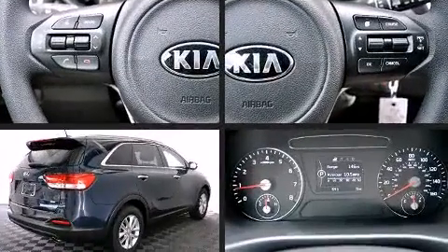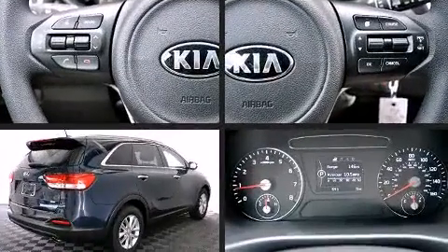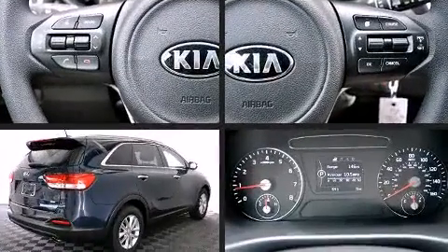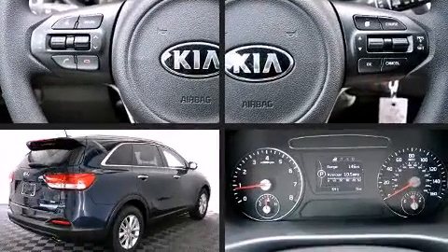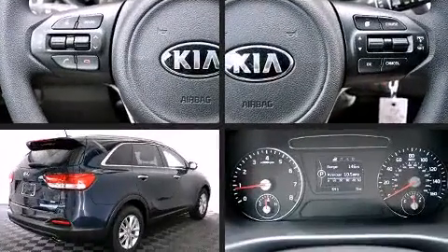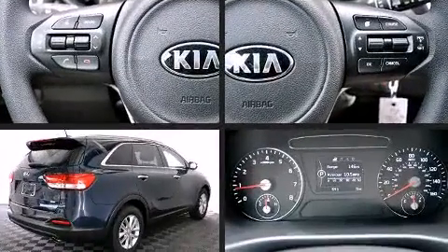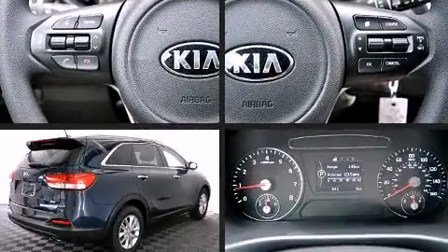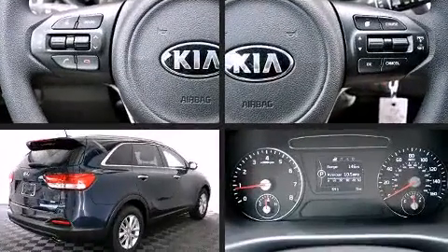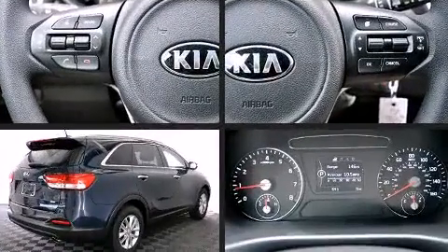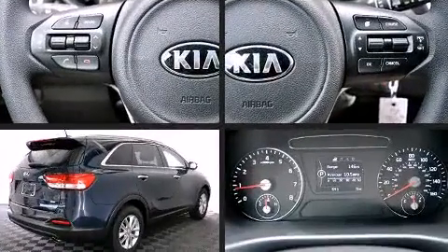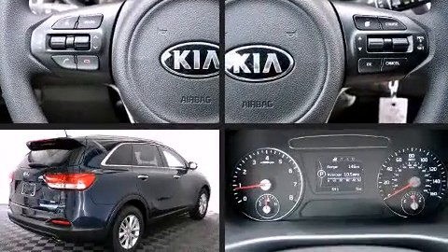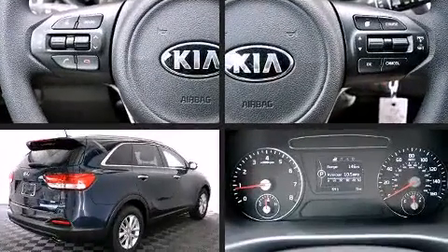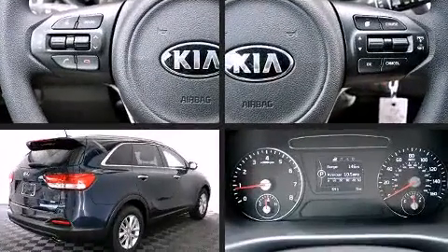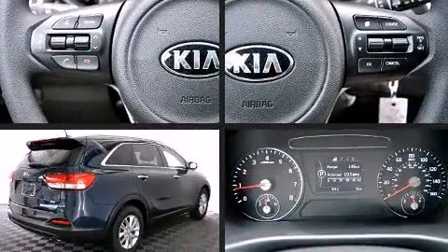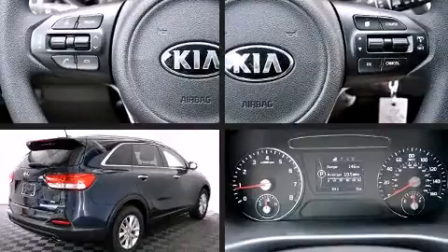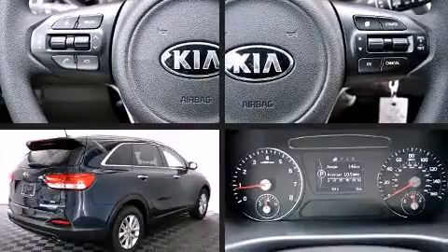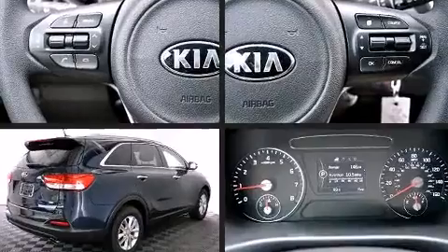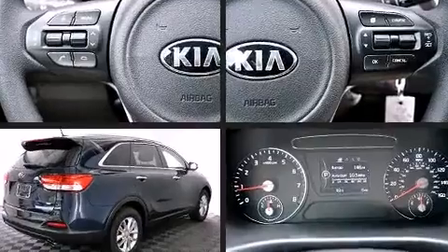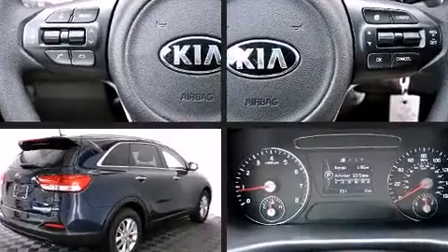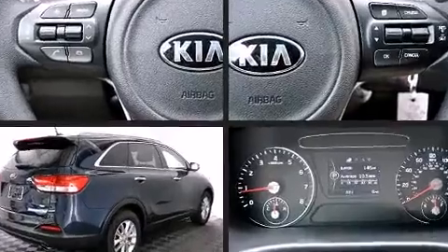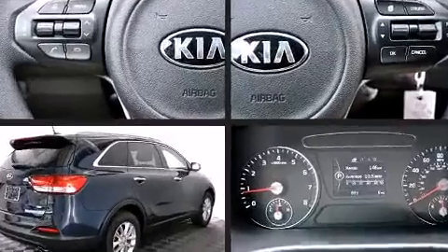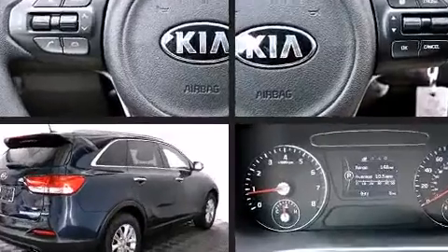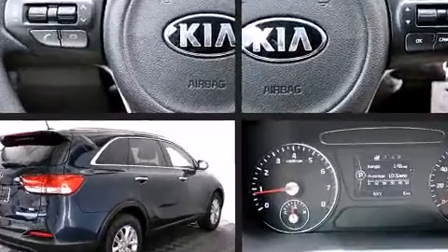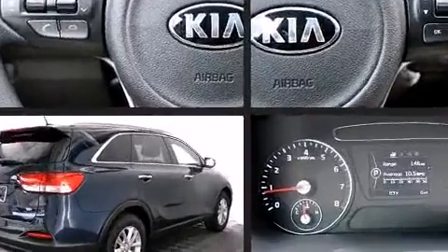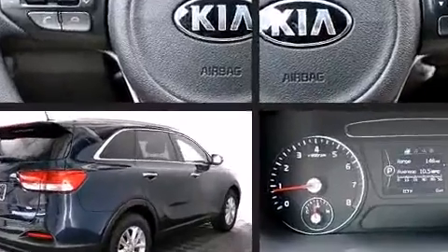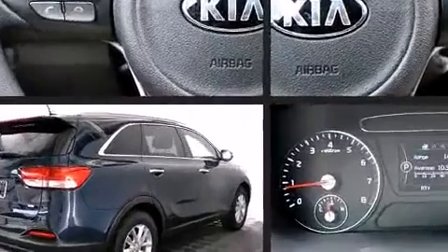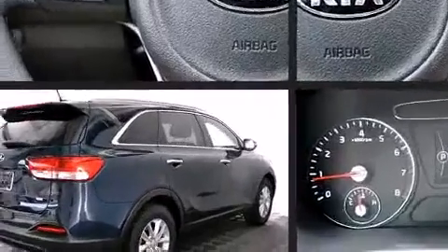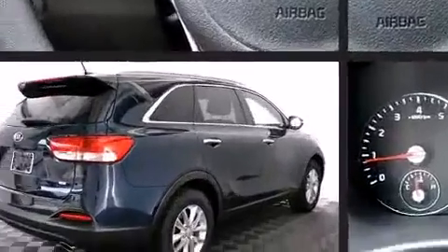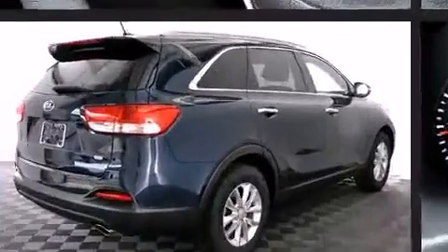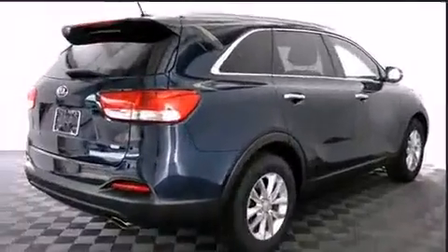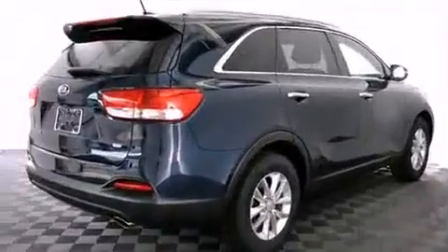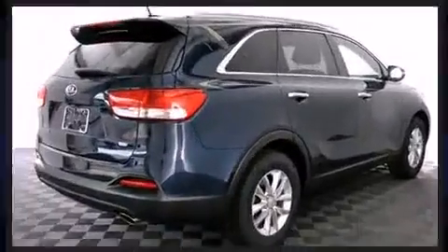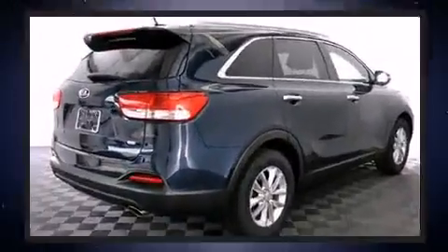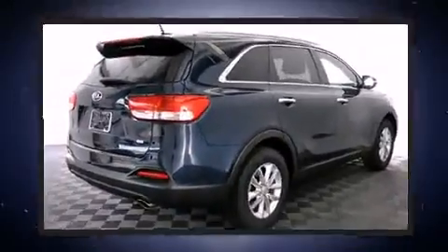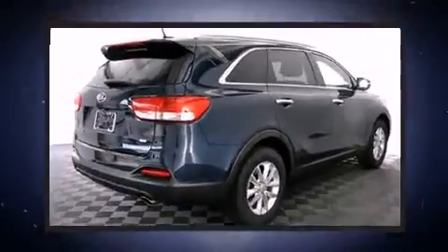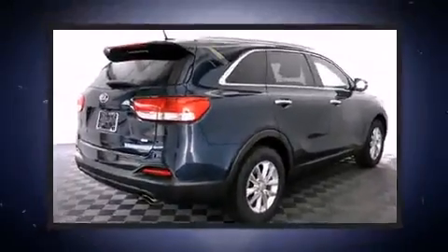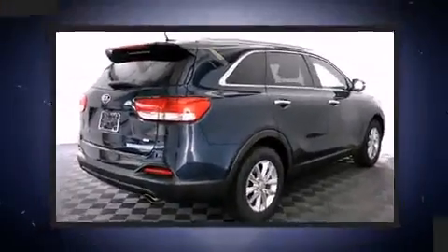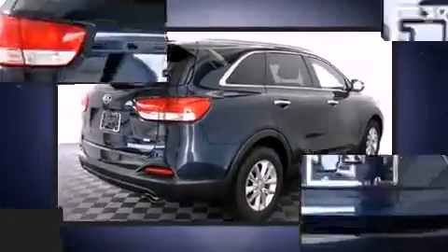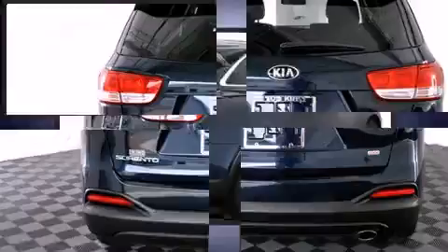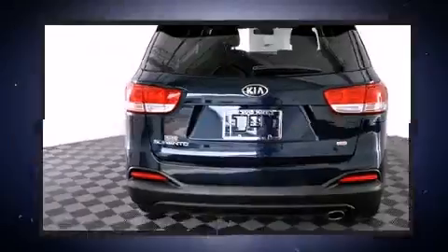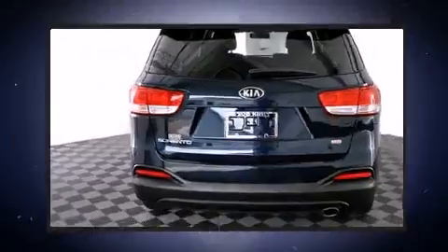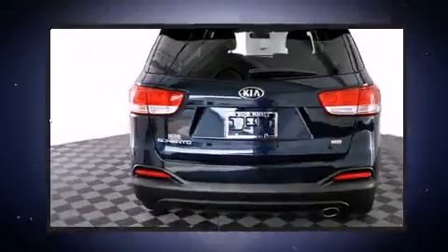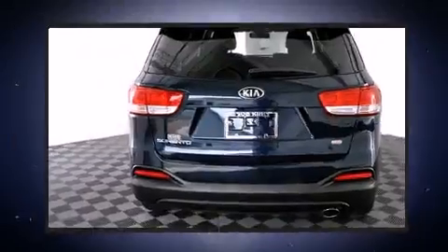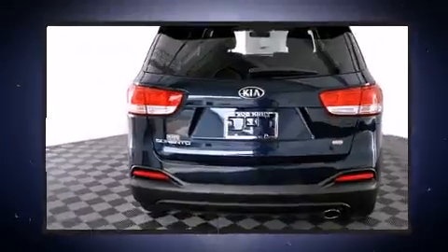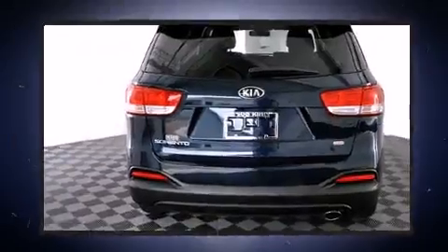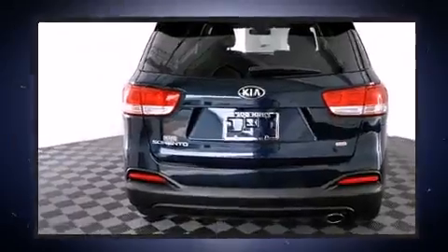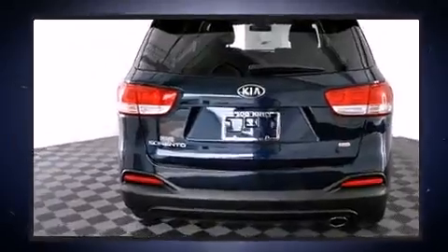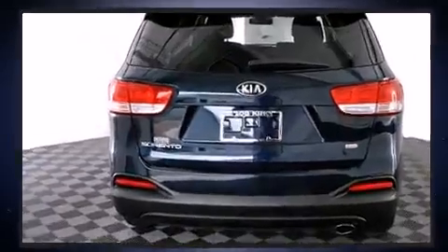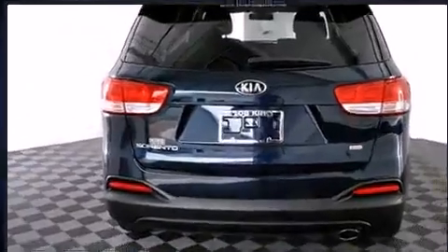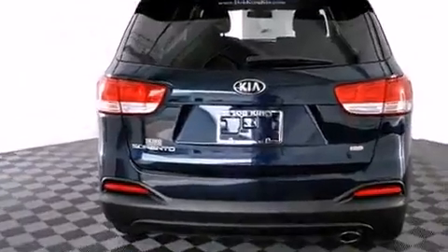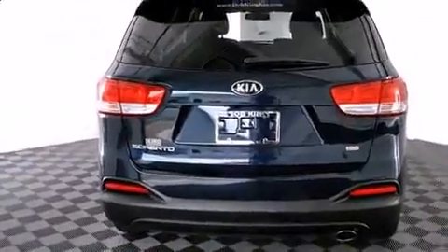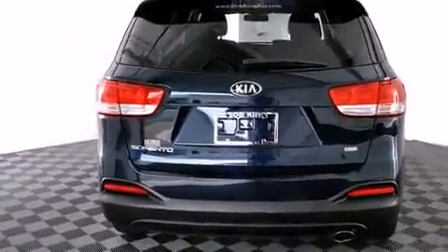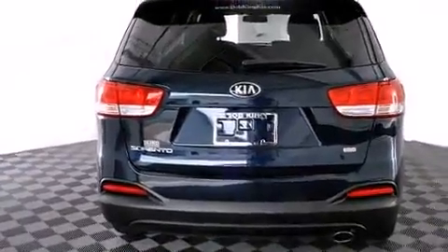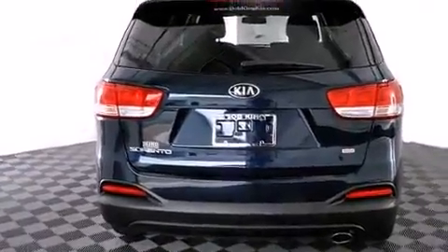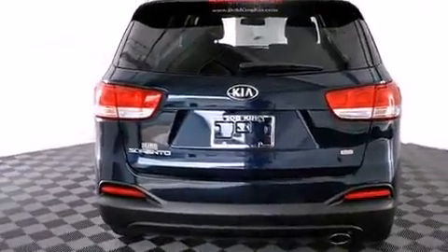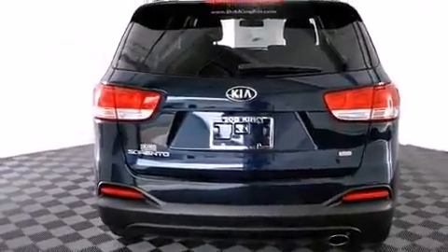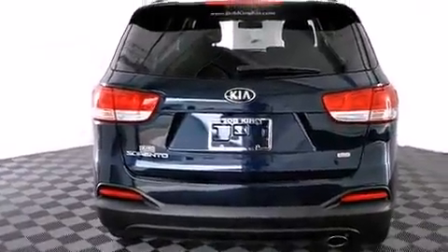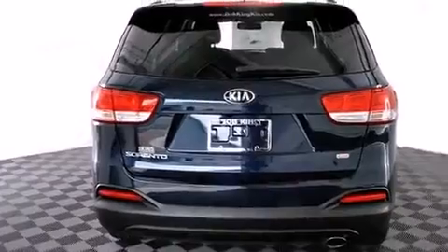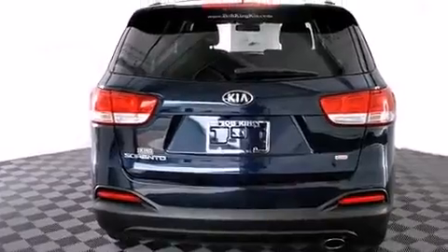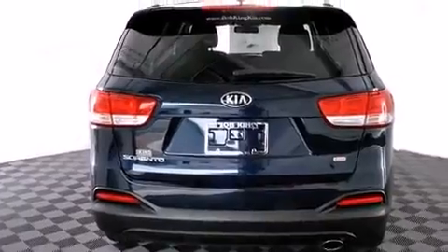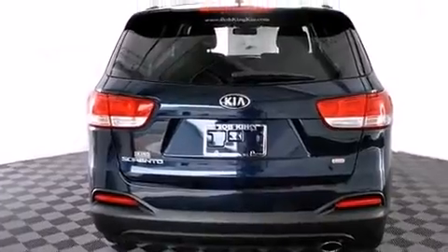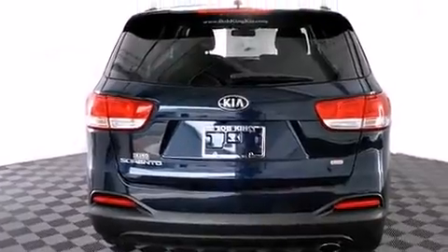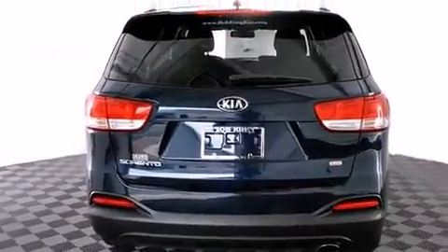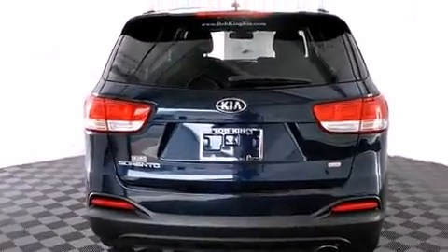Top features include power windows, delay off headlights, heated door mirrors, rear wipers, and air conditioning.